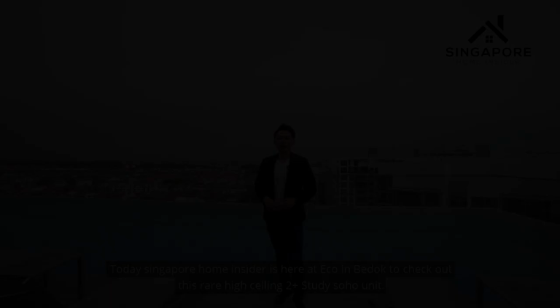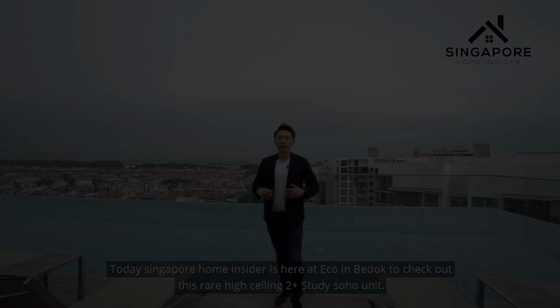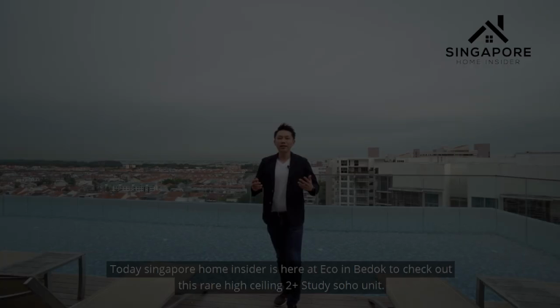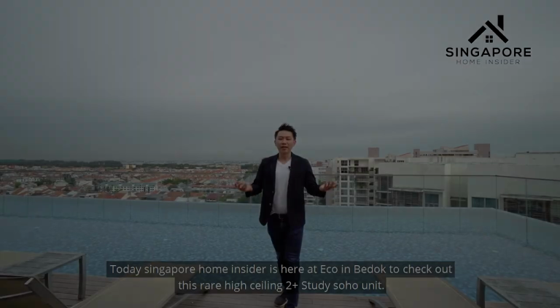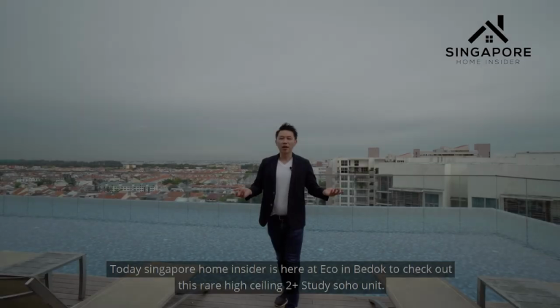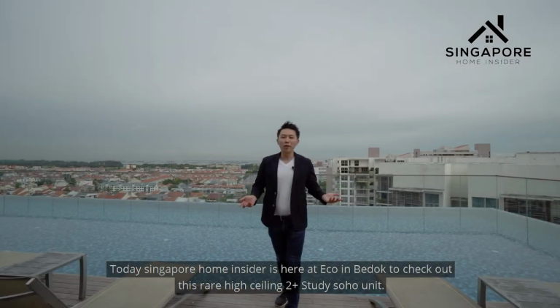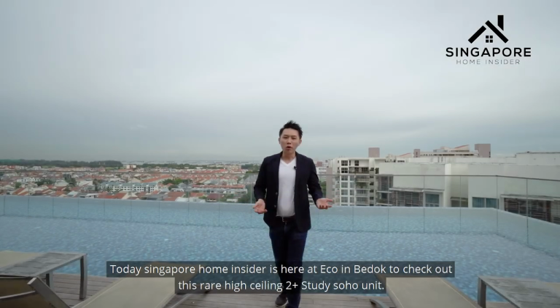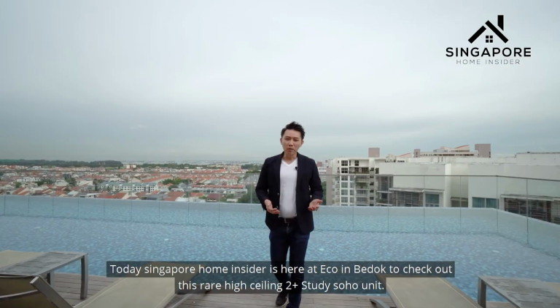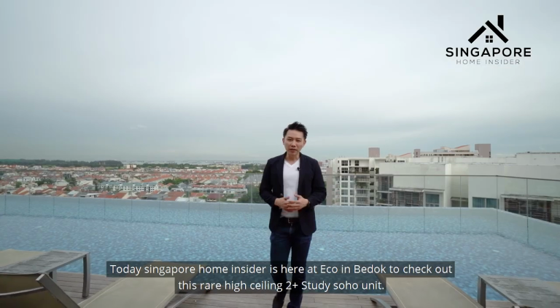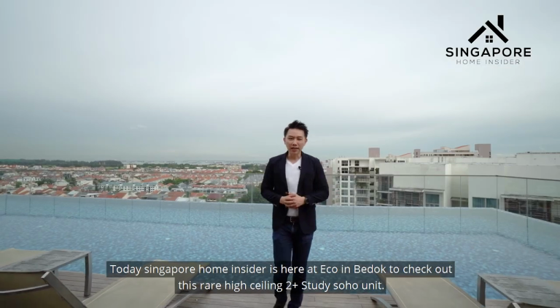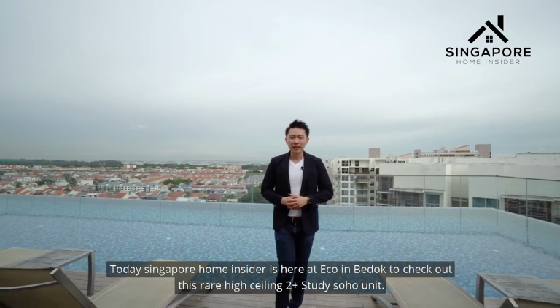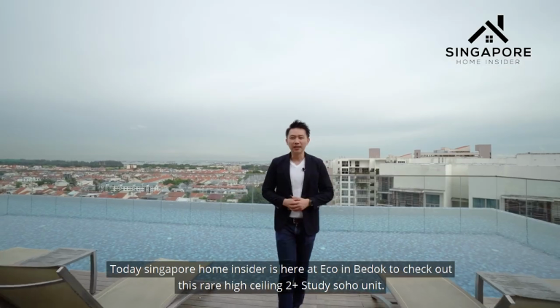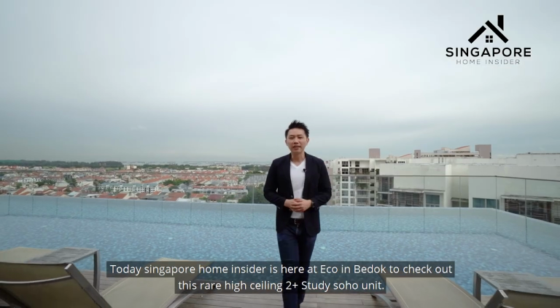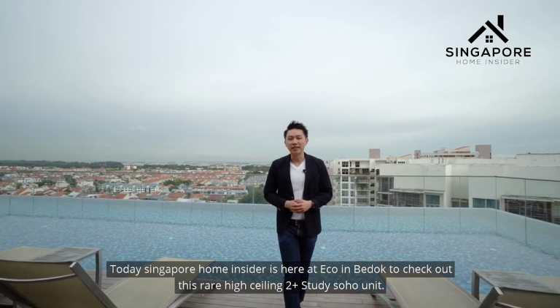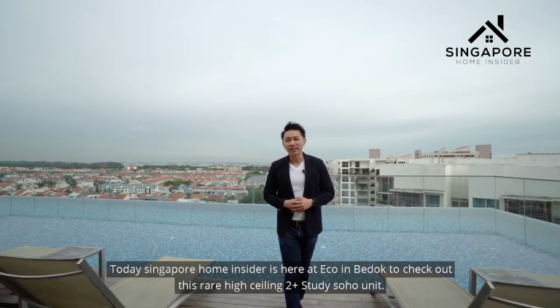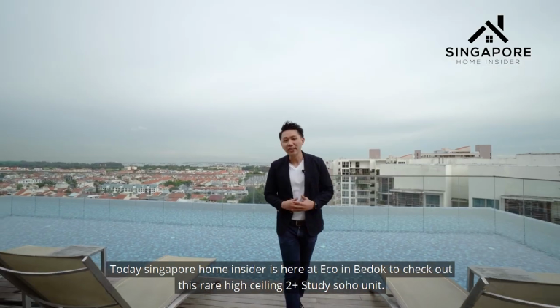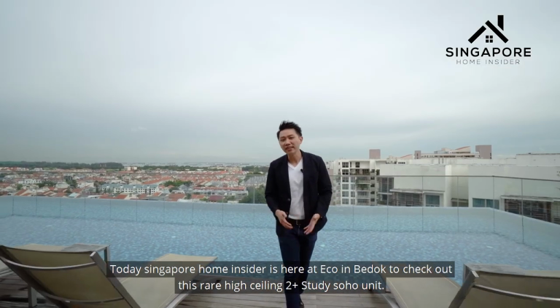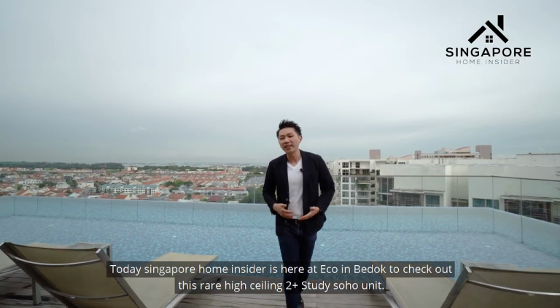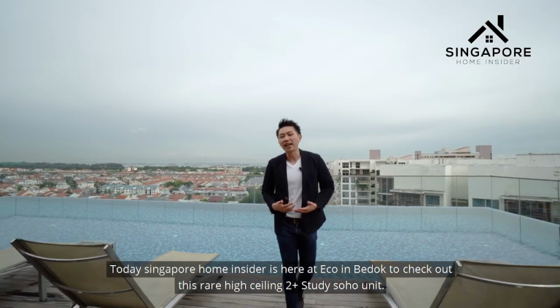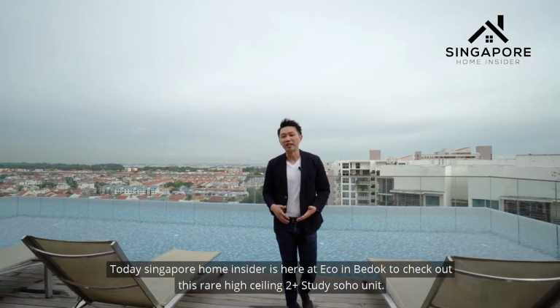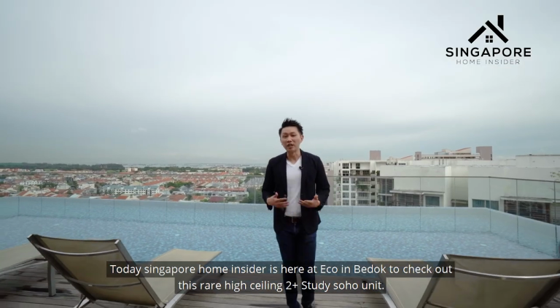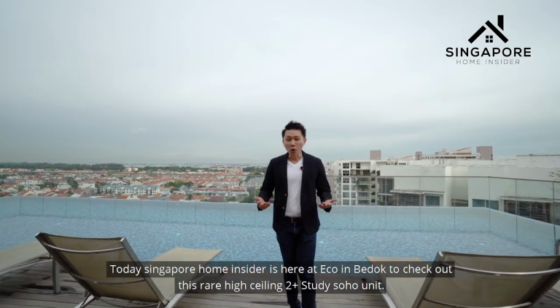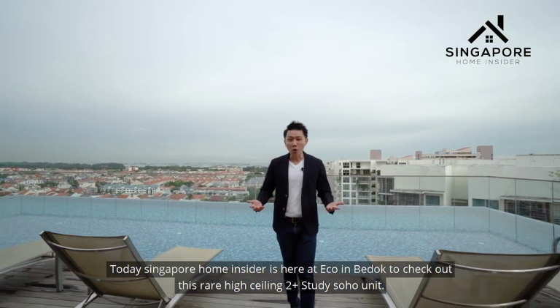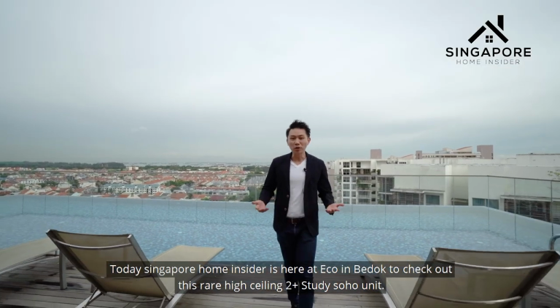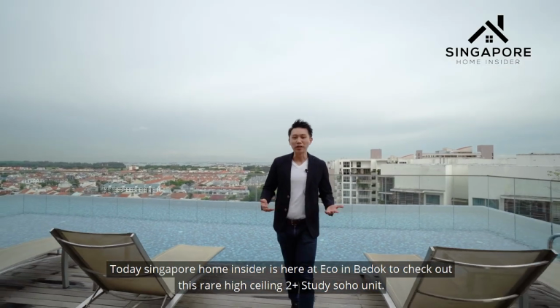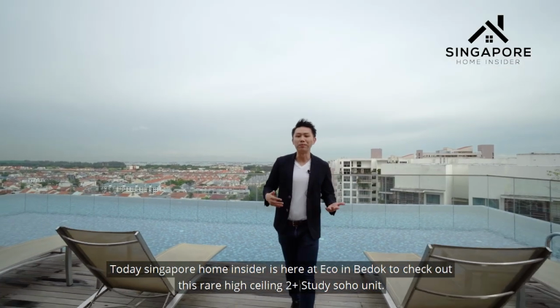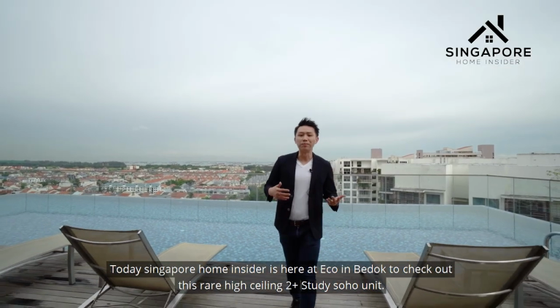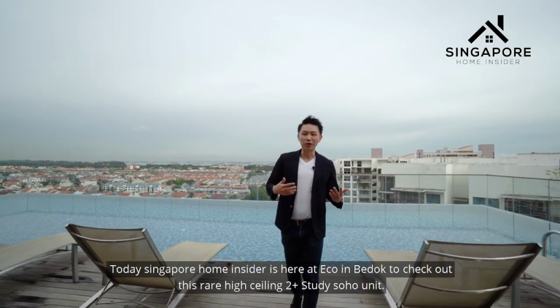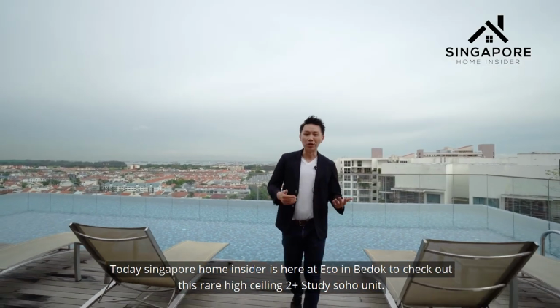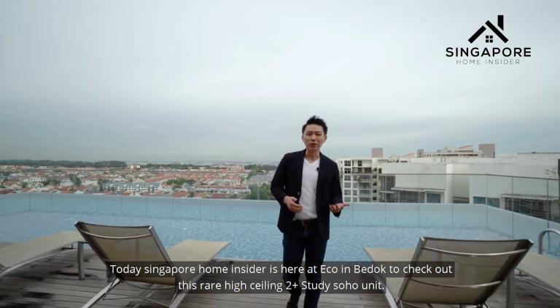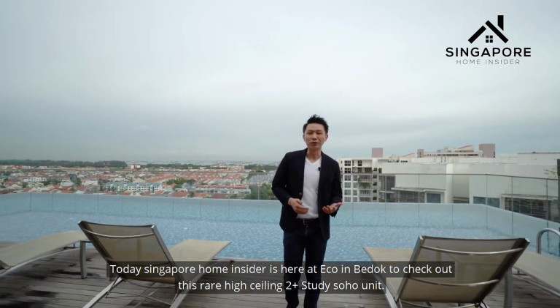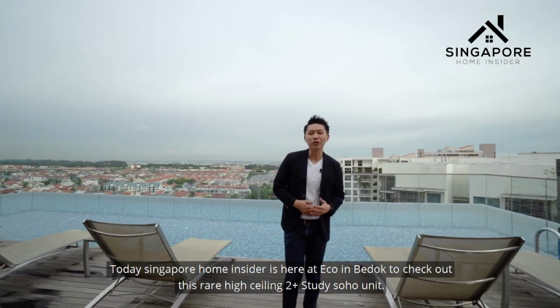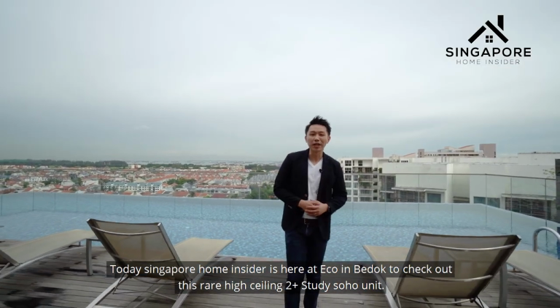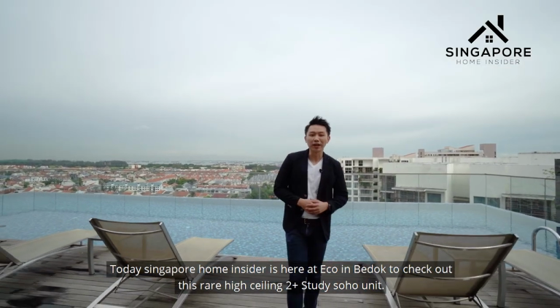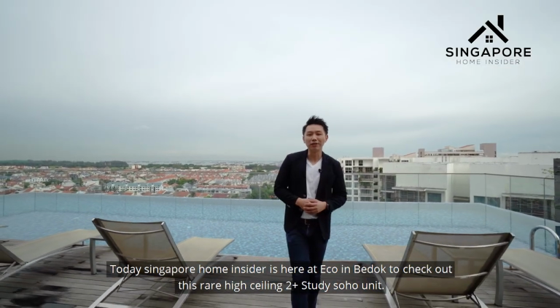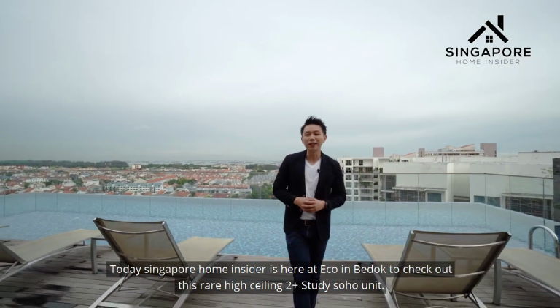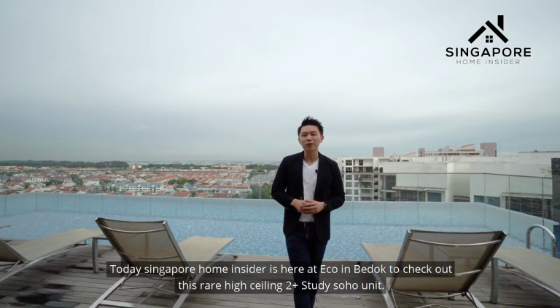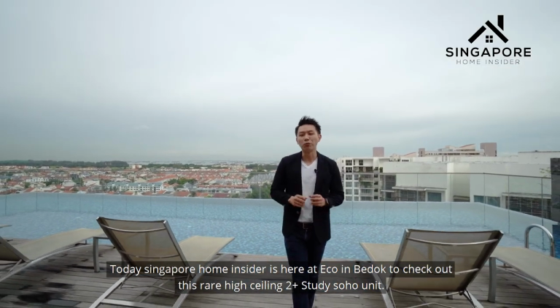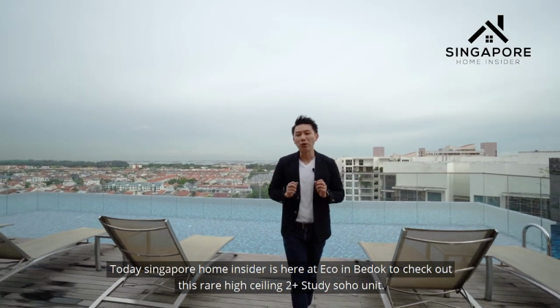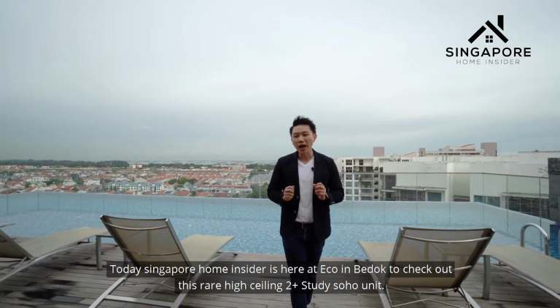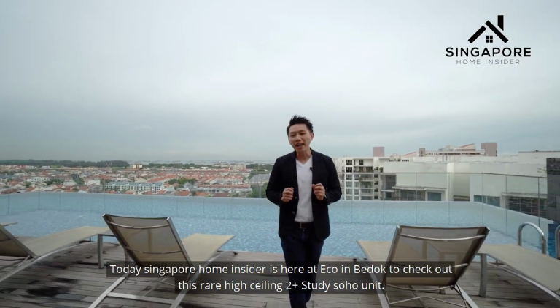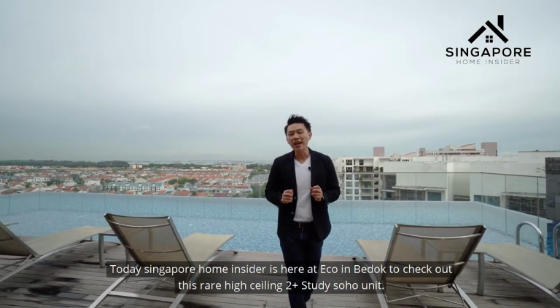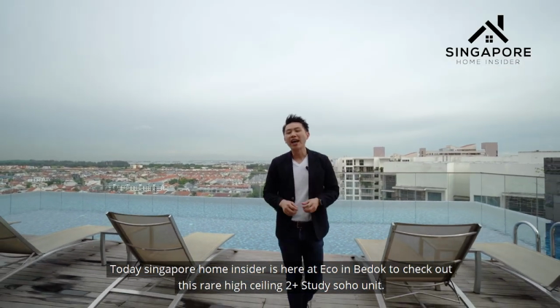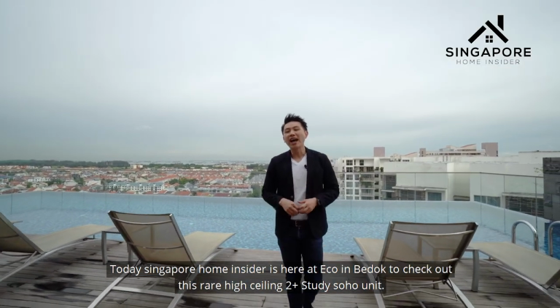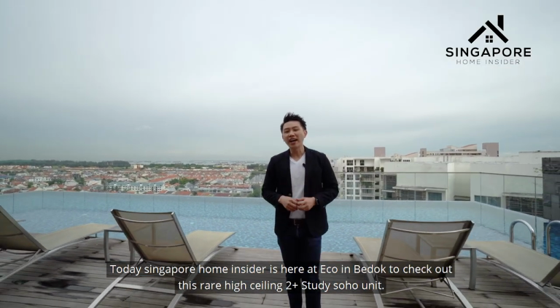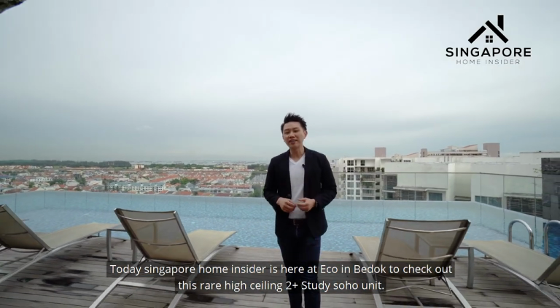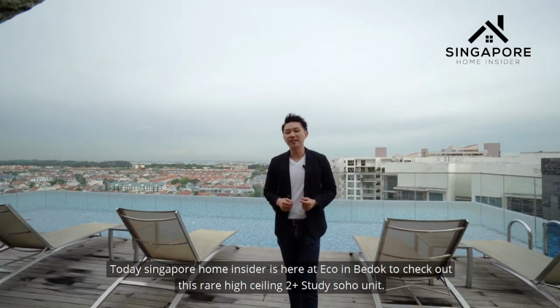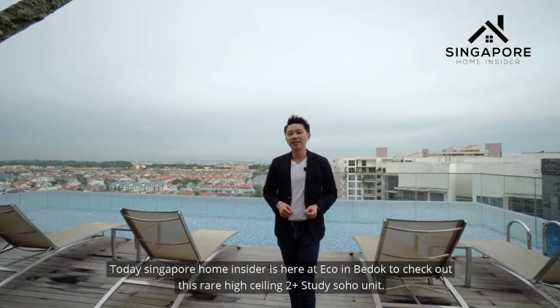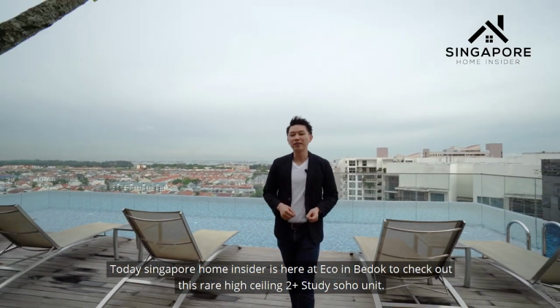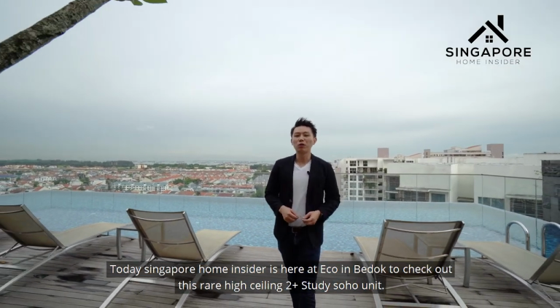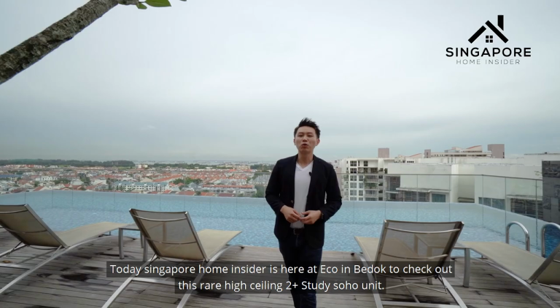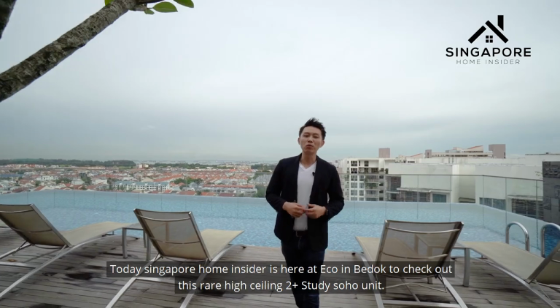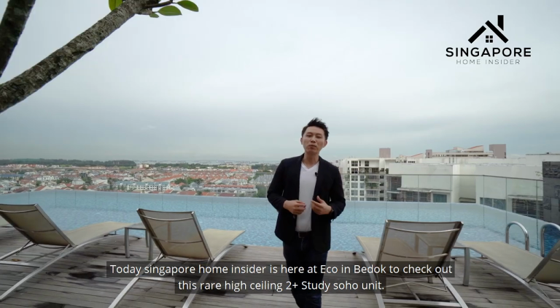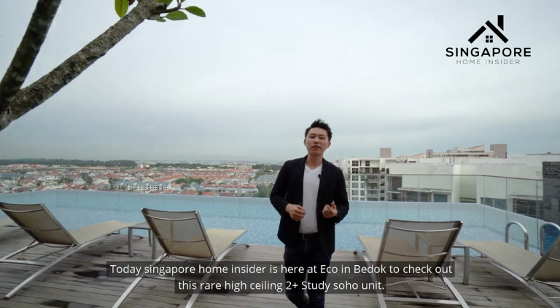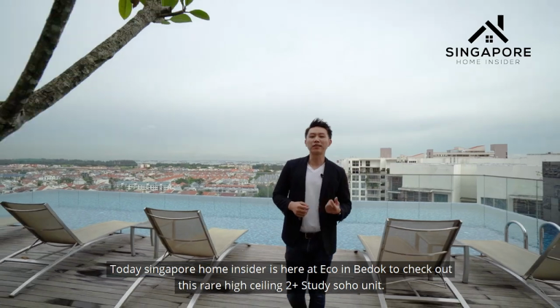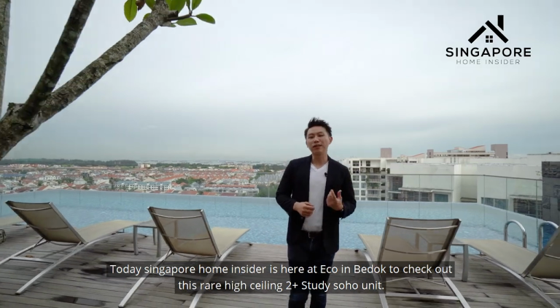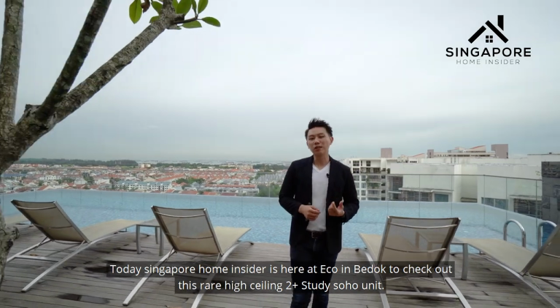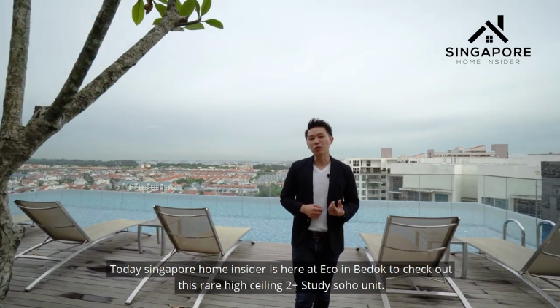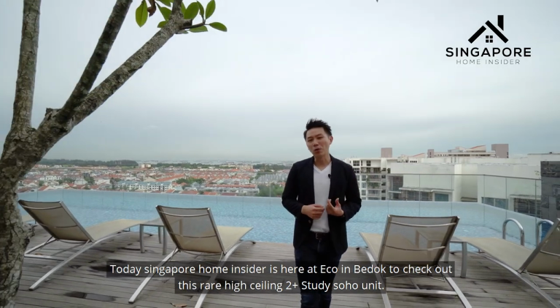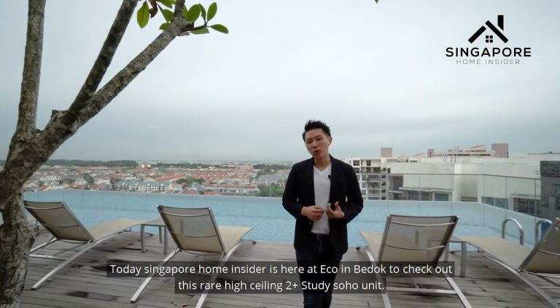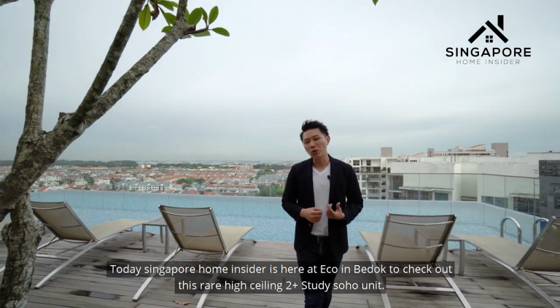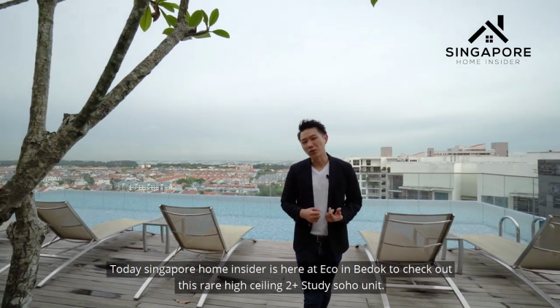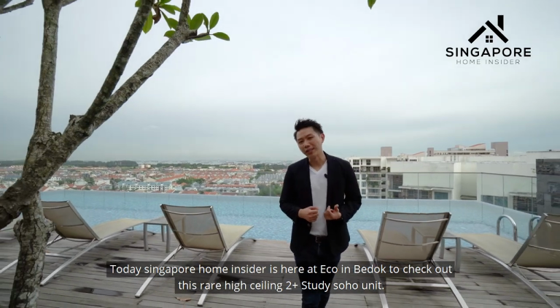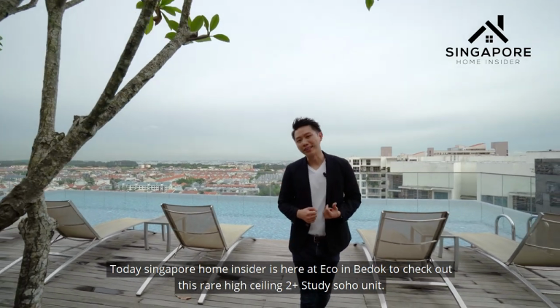Today's Singapore Home Insider is here at Eco in Bedok to check out this rare high-ceiling 2 Plus Study Soho unit.